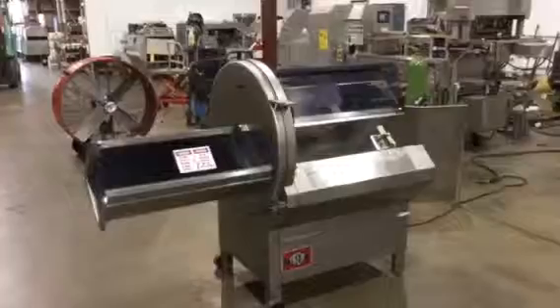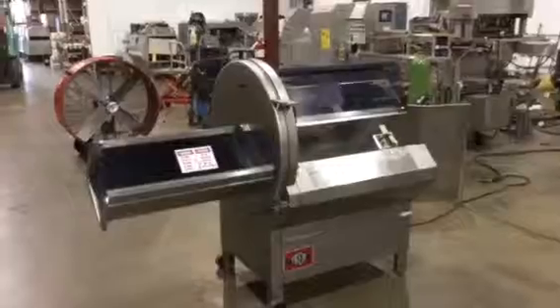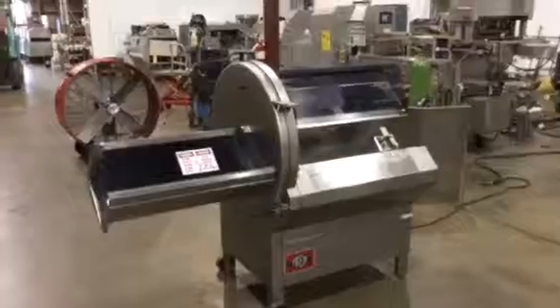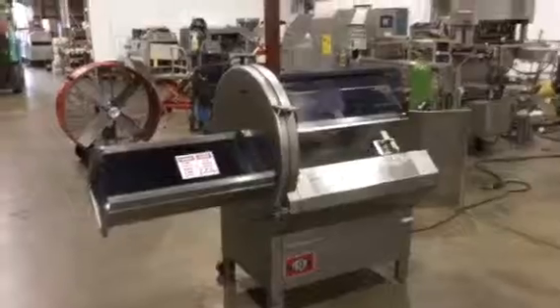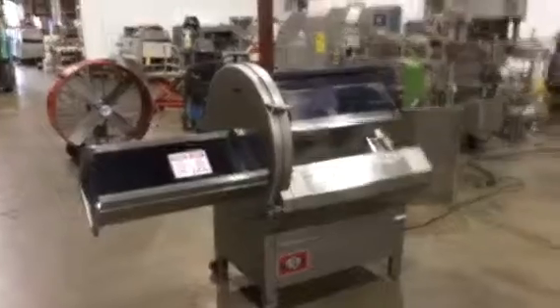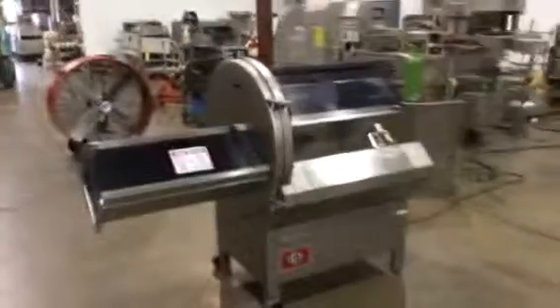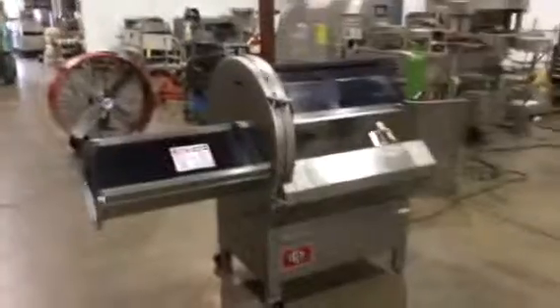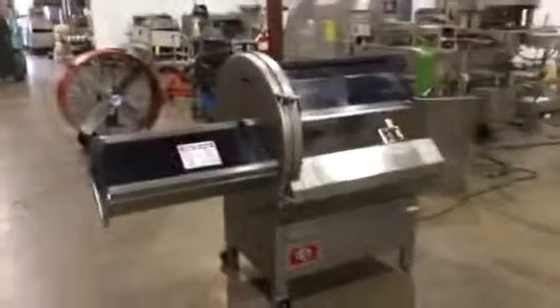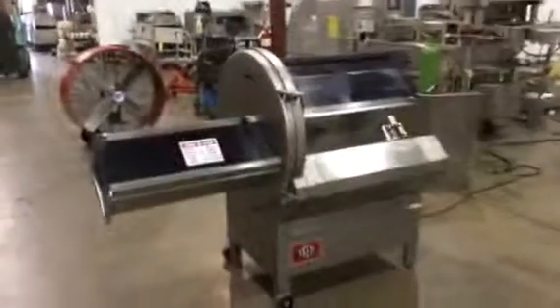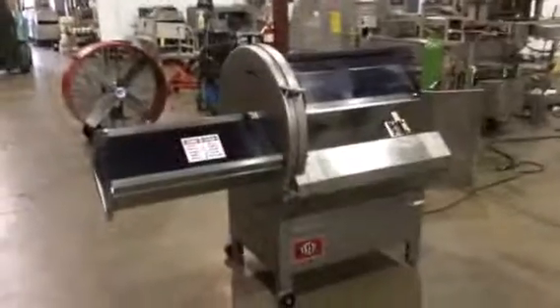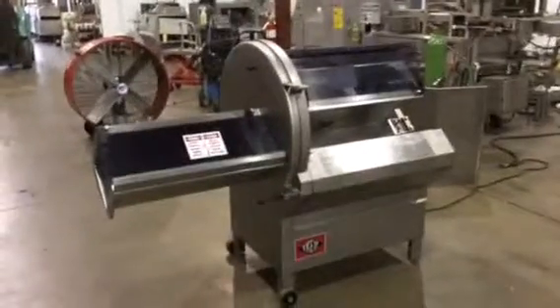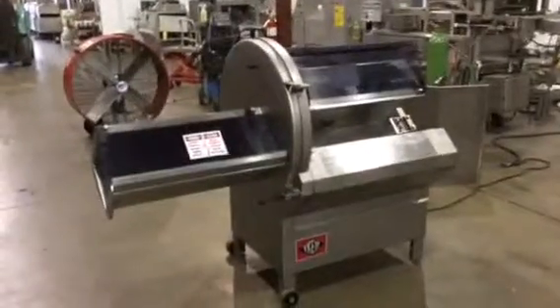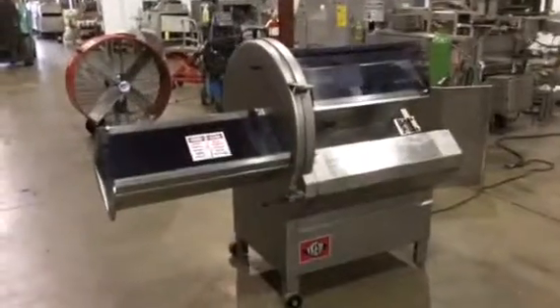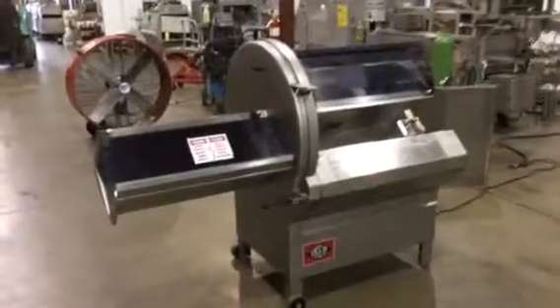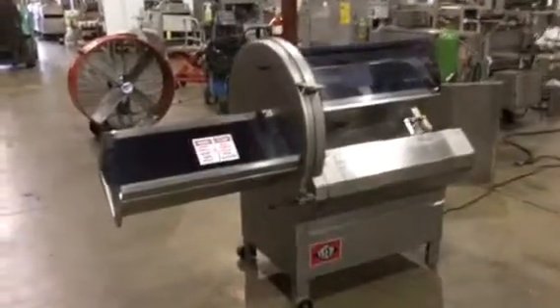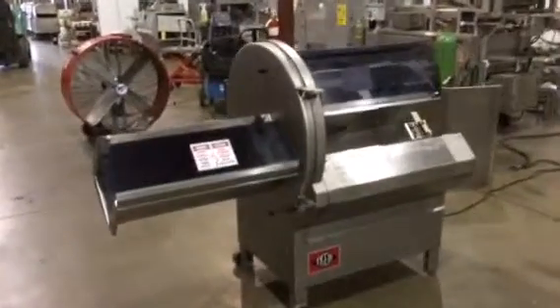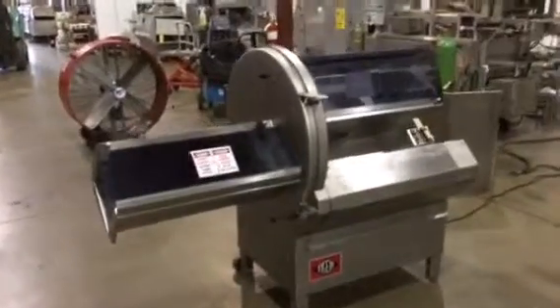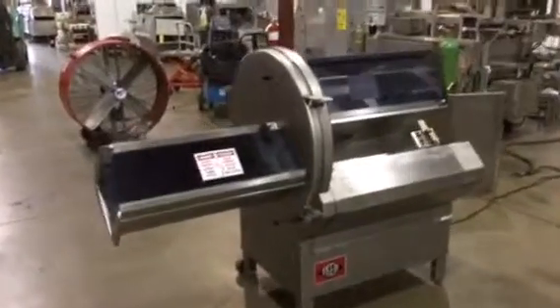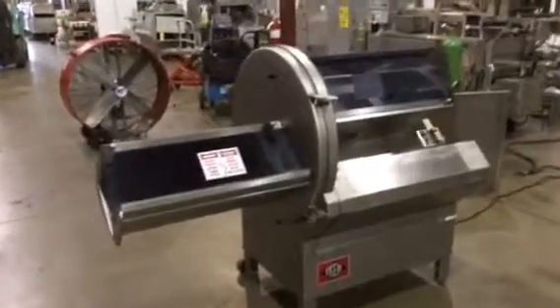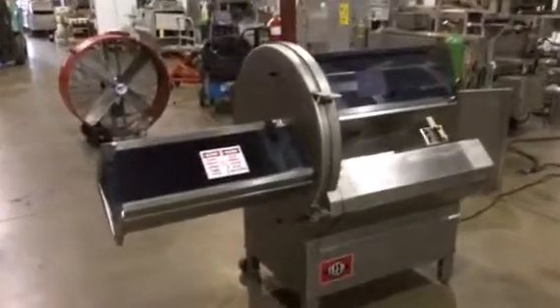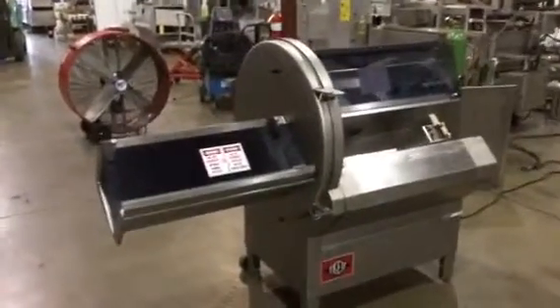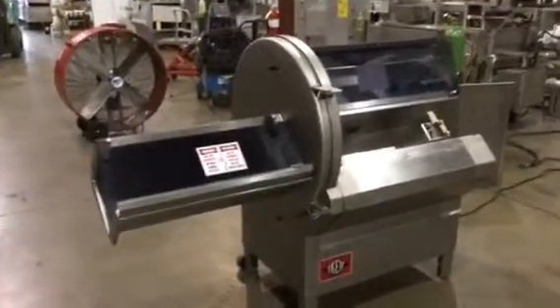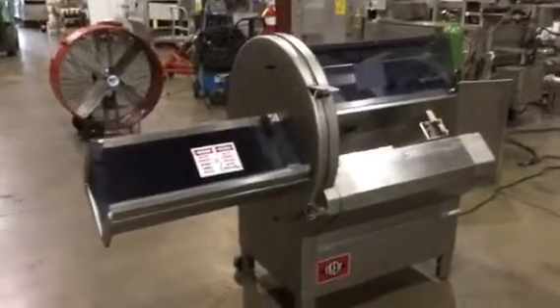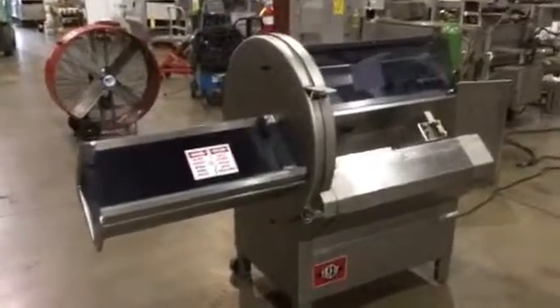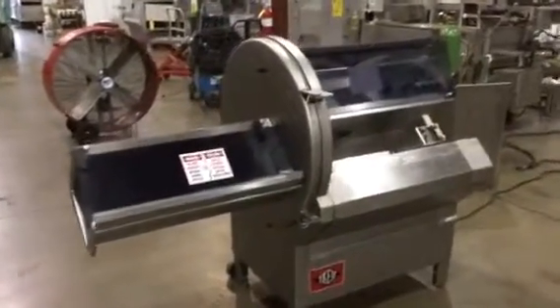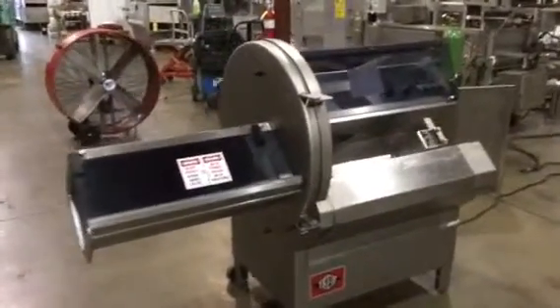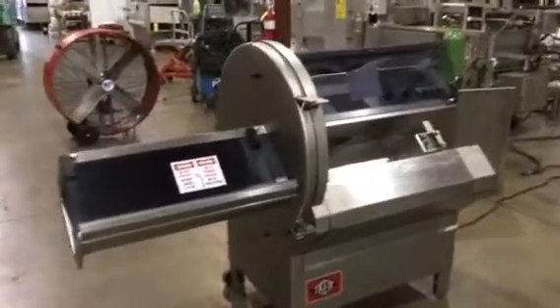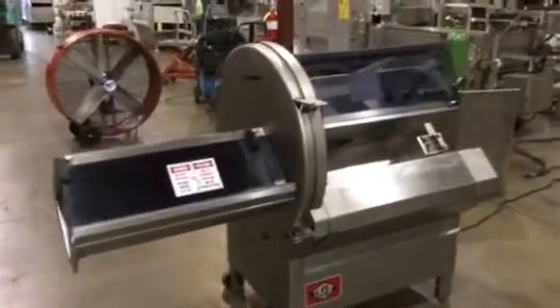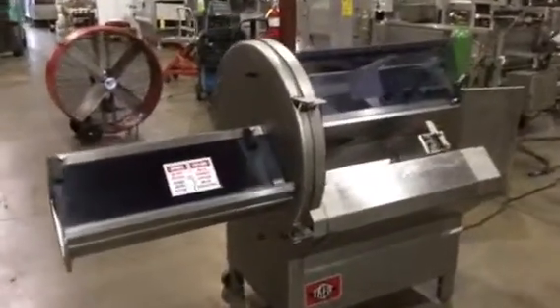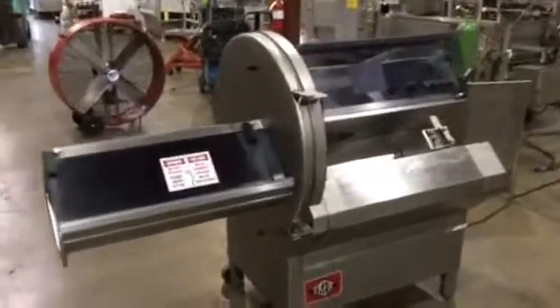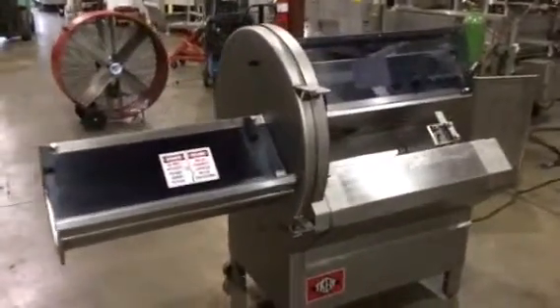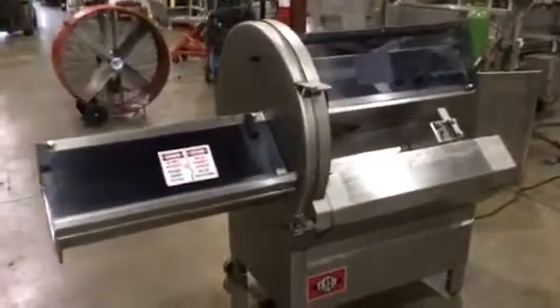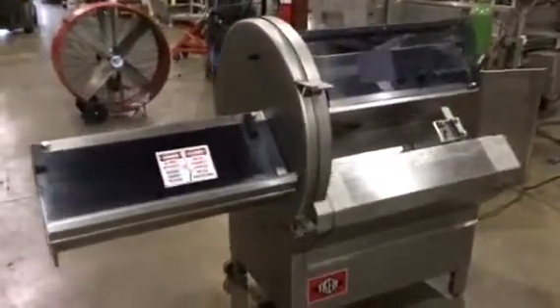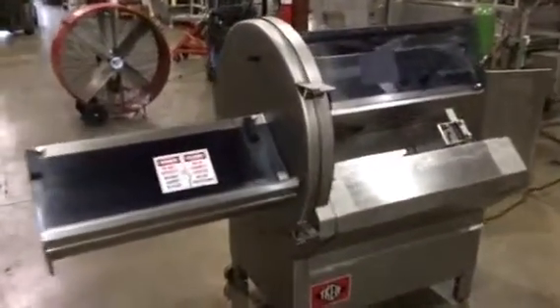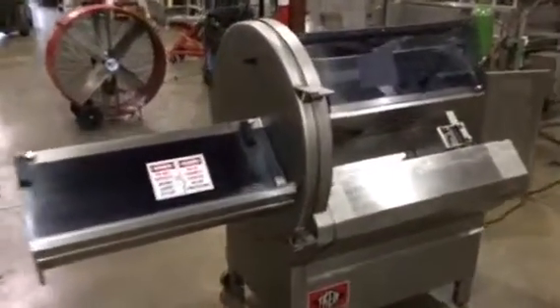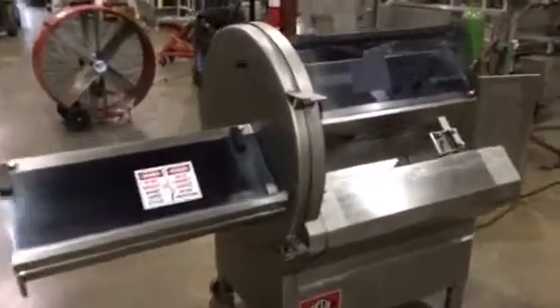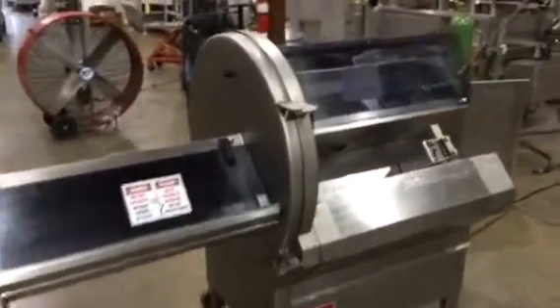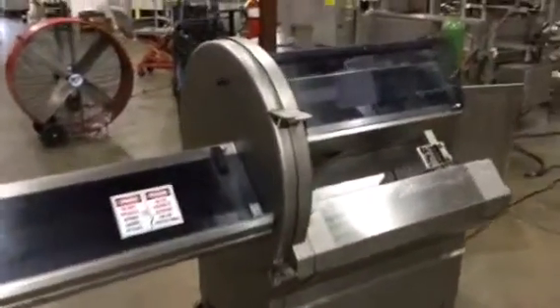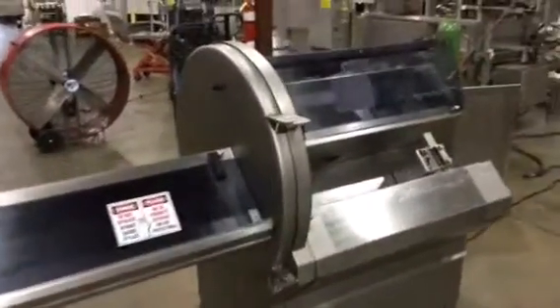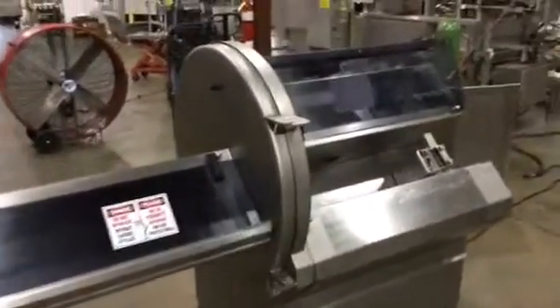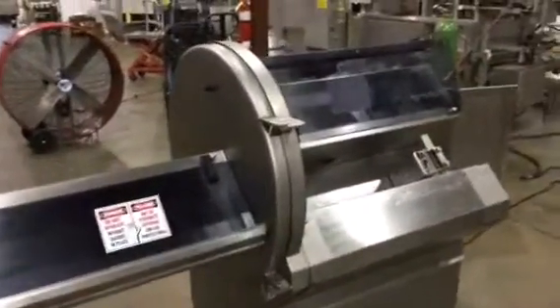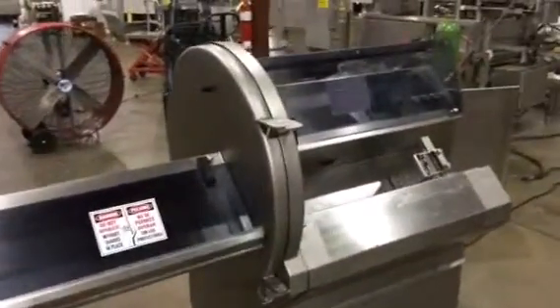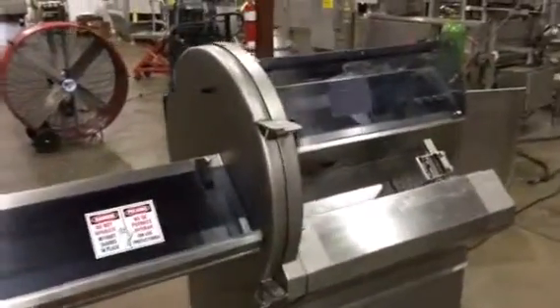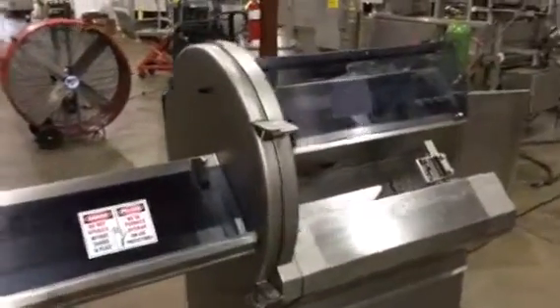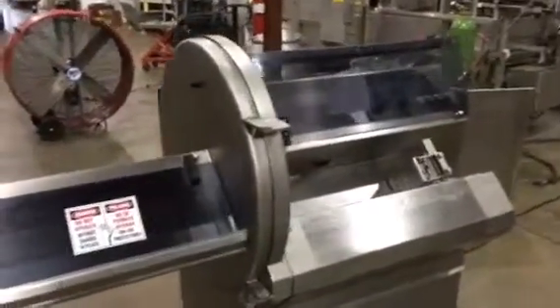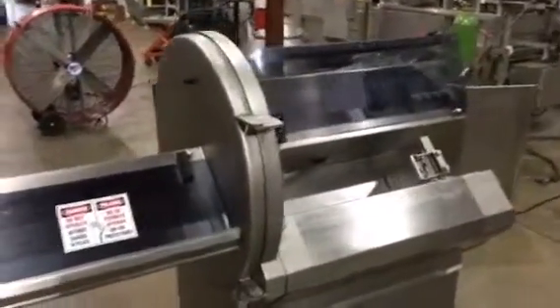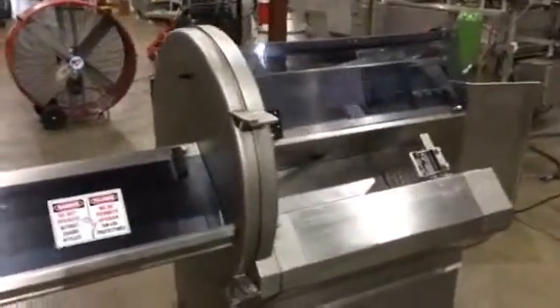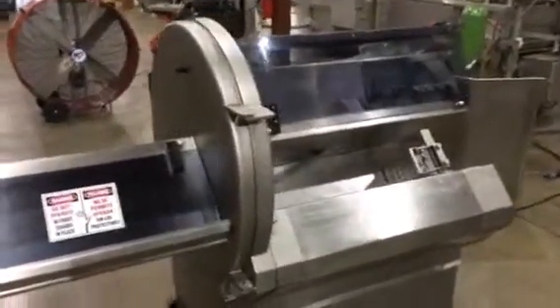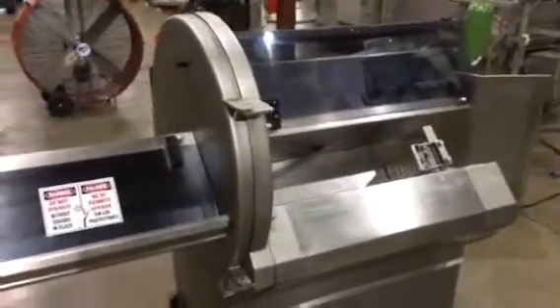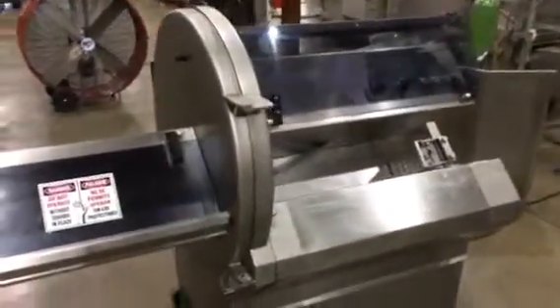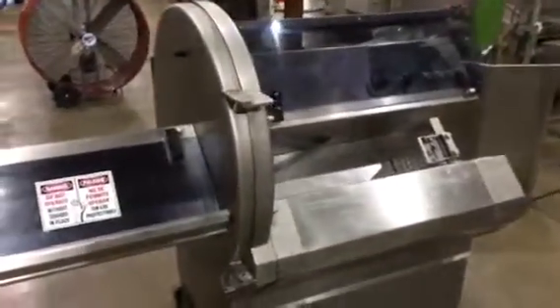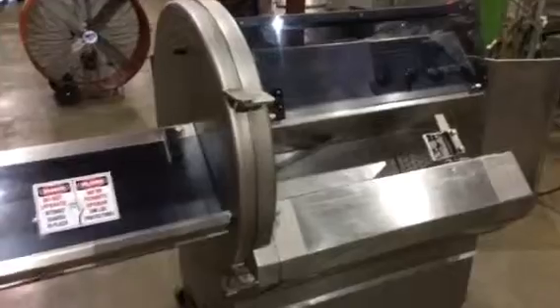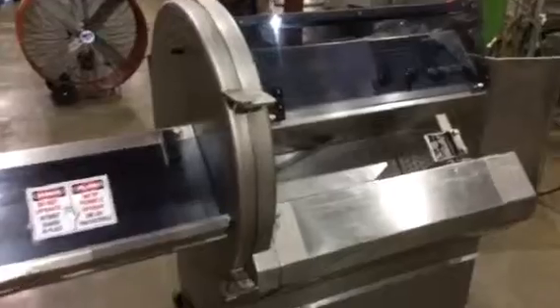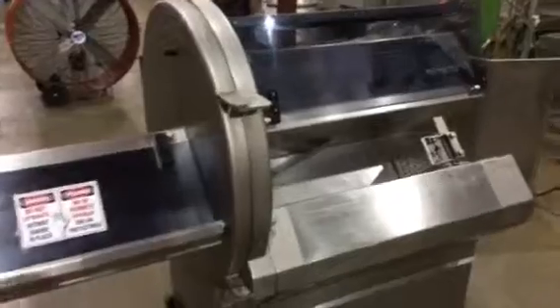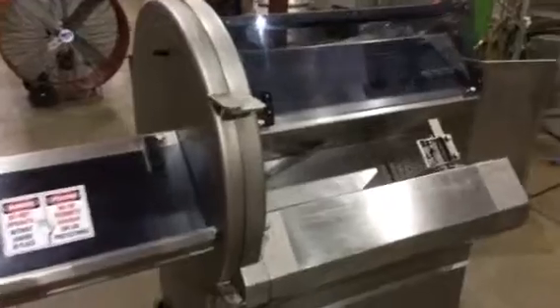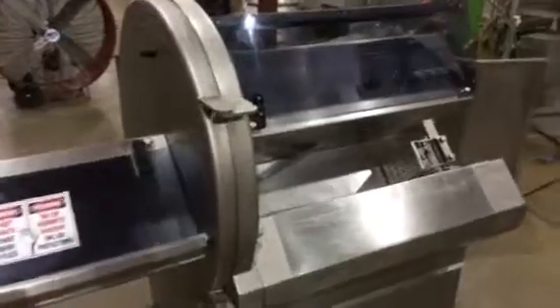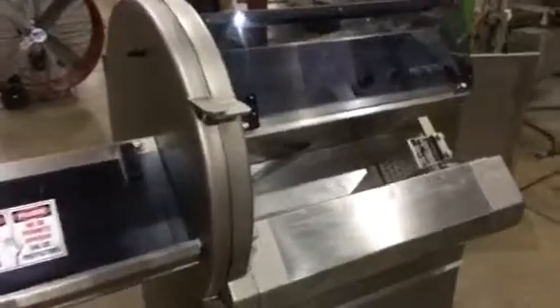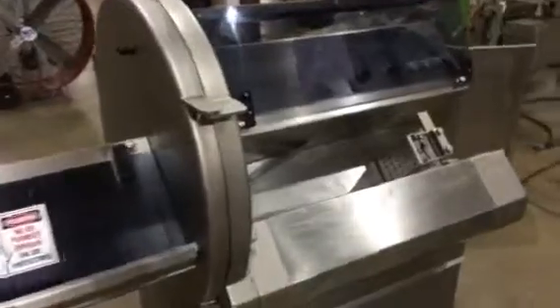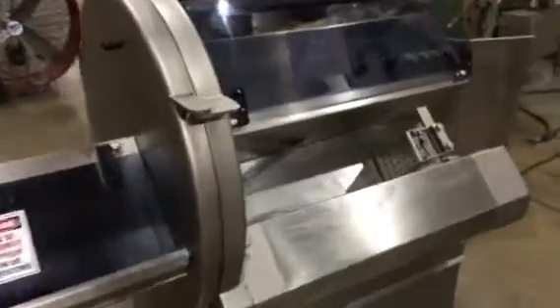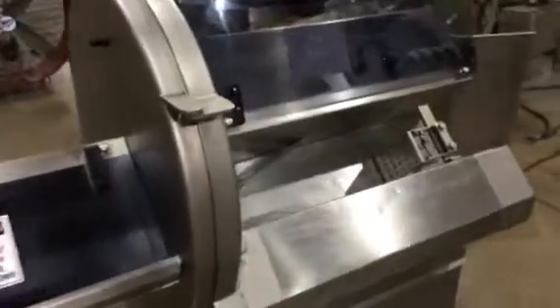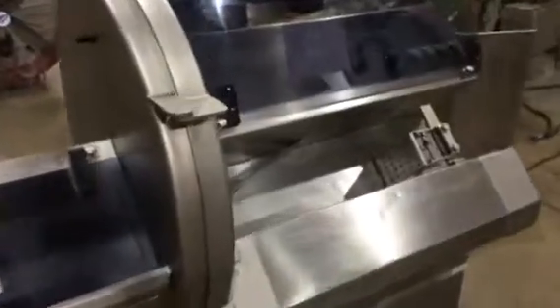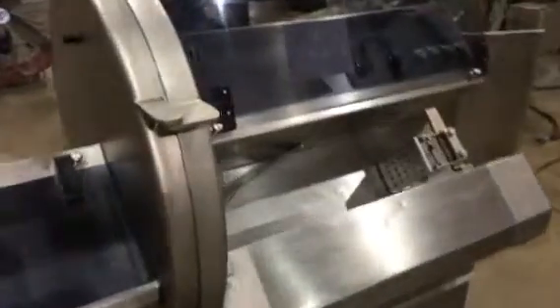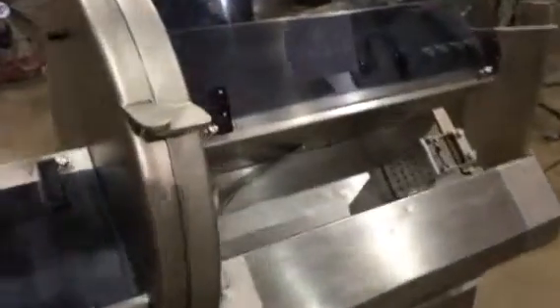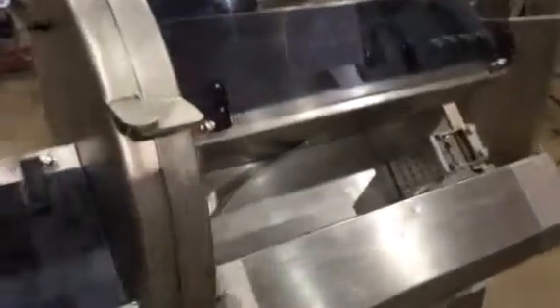Here we have the Tri-Puma Slicer — Horizontal Slicer. We're getting ready here, and we'll show you.